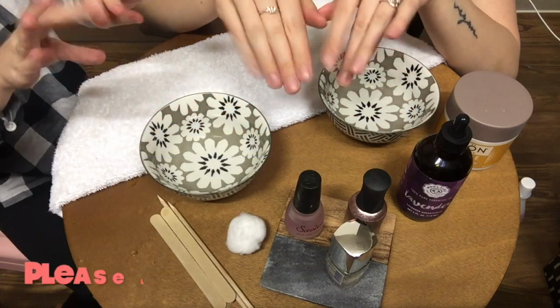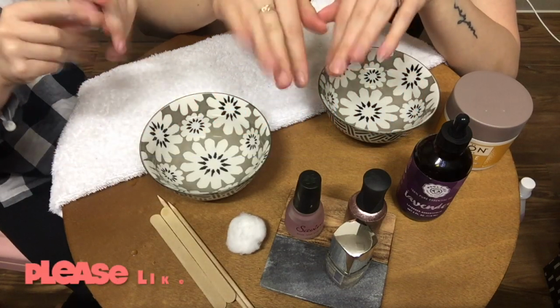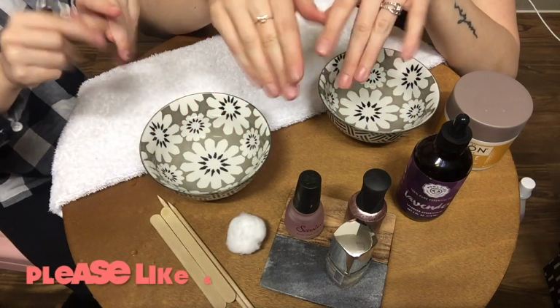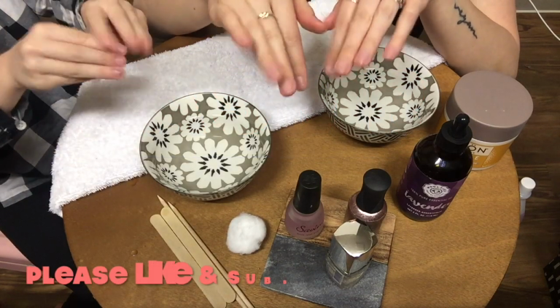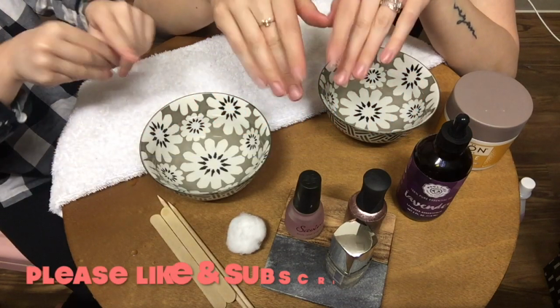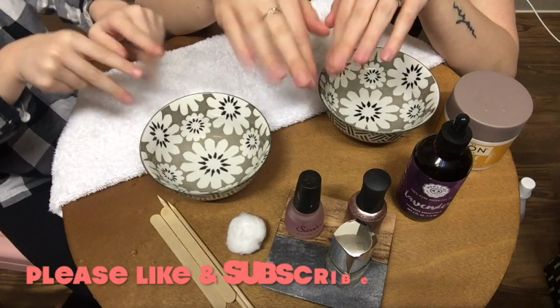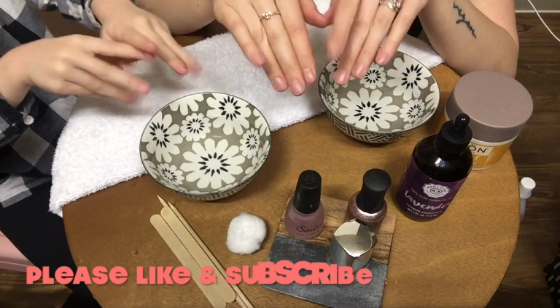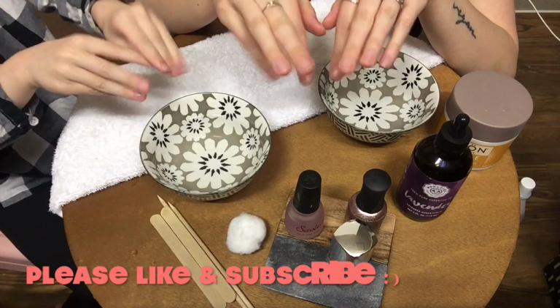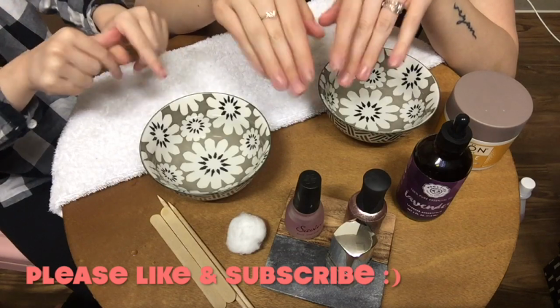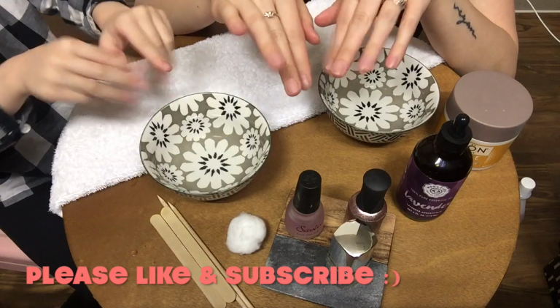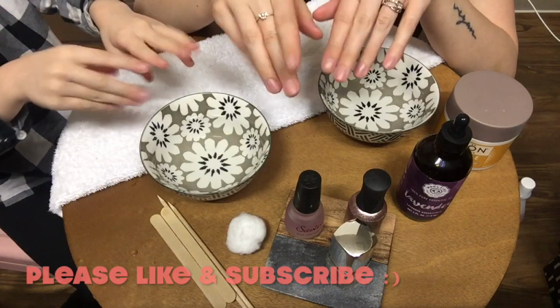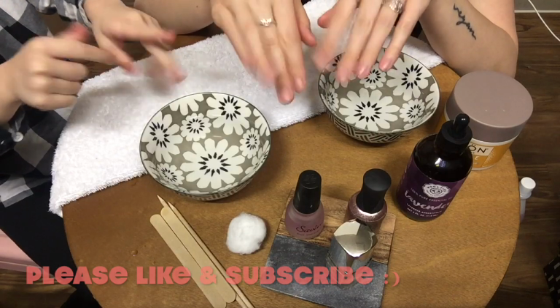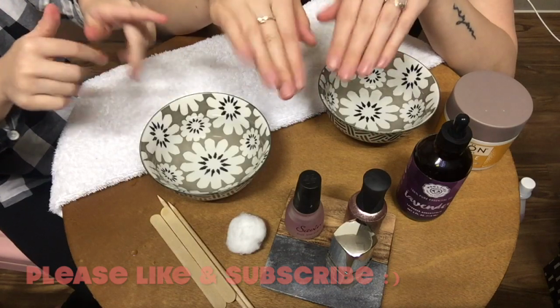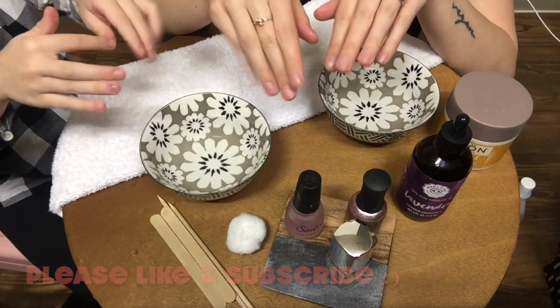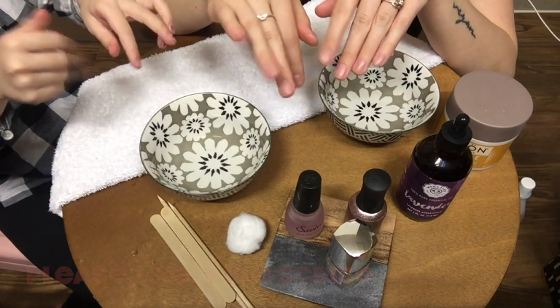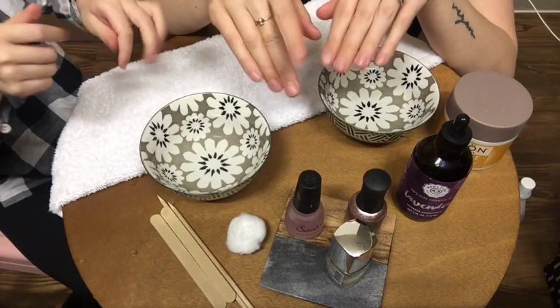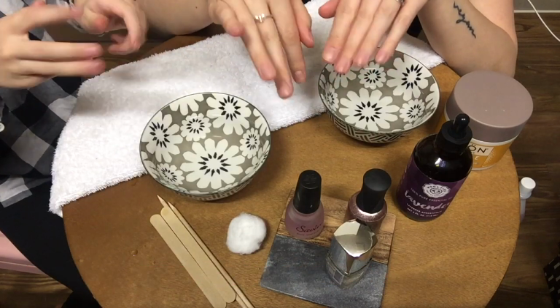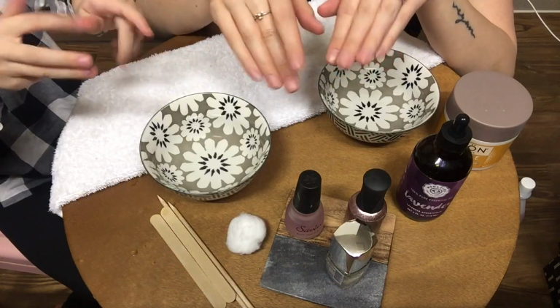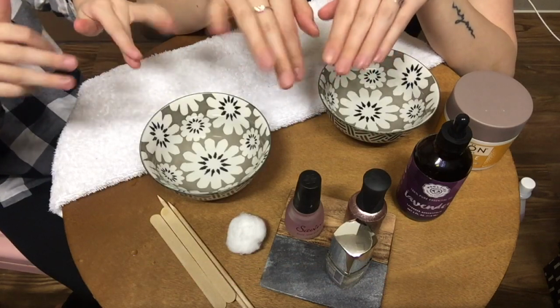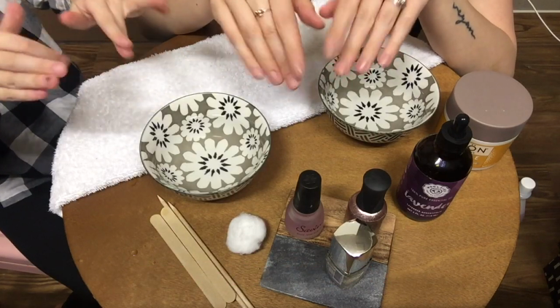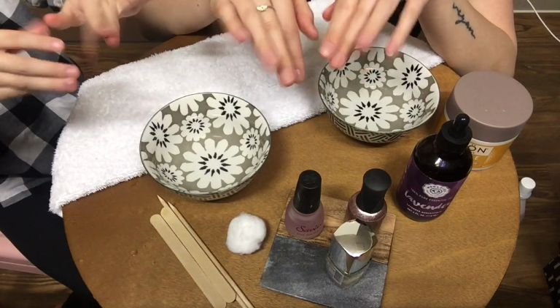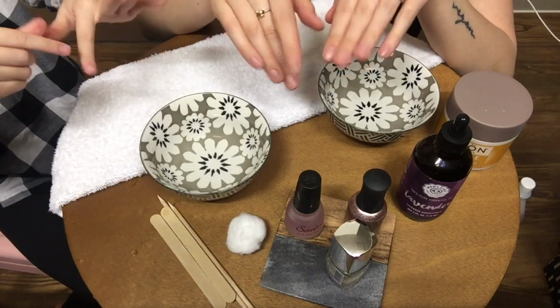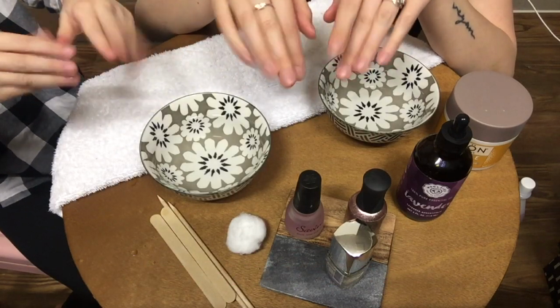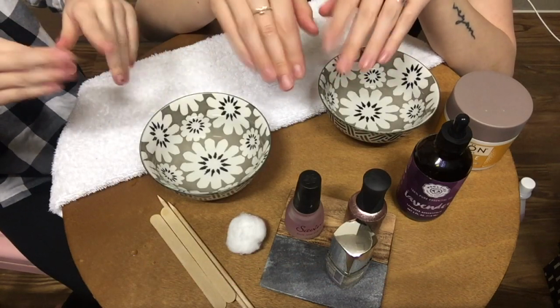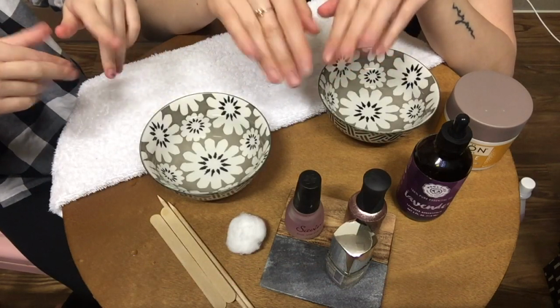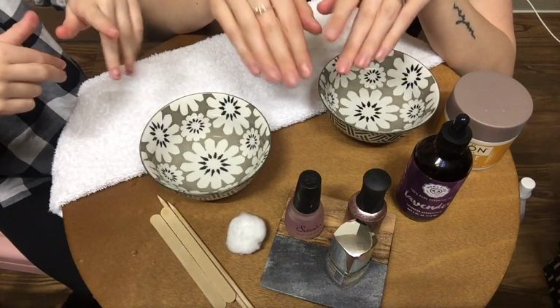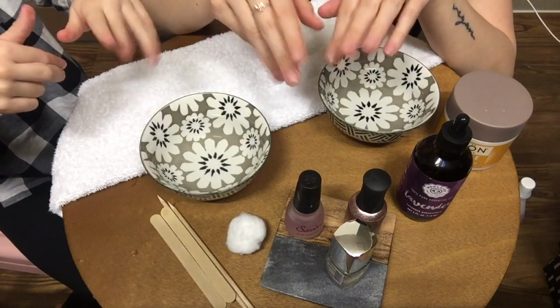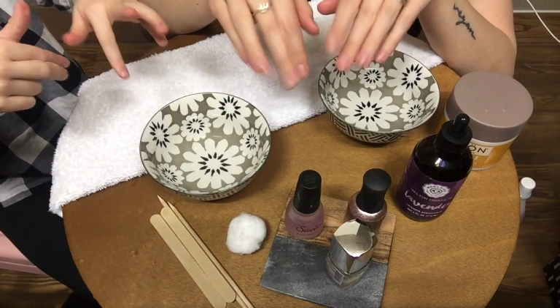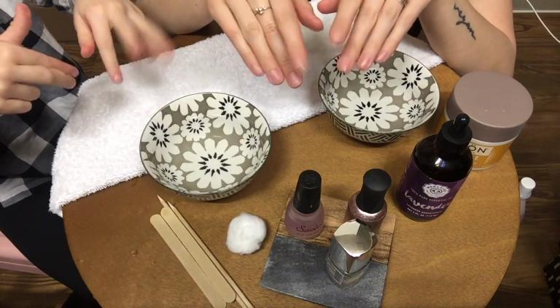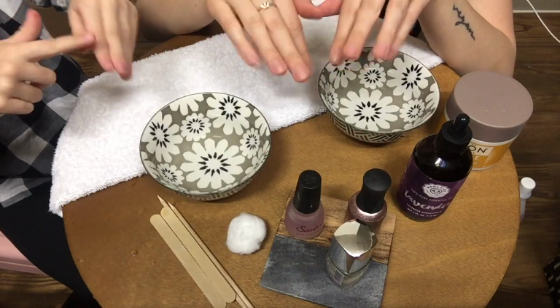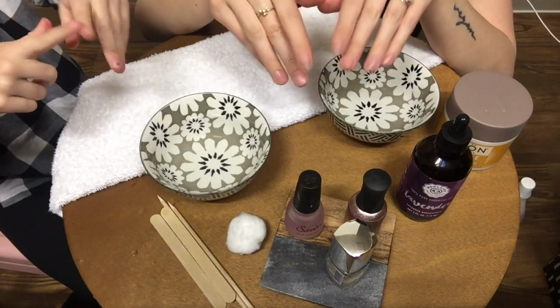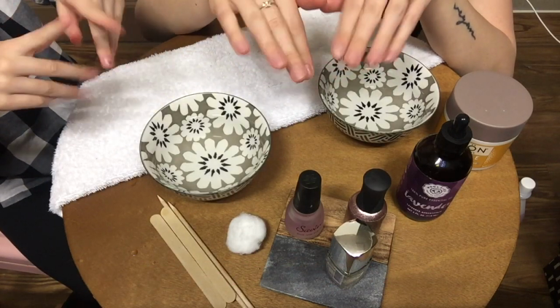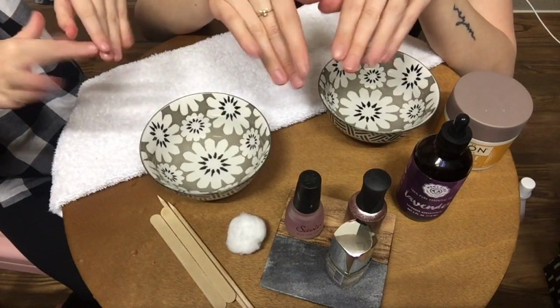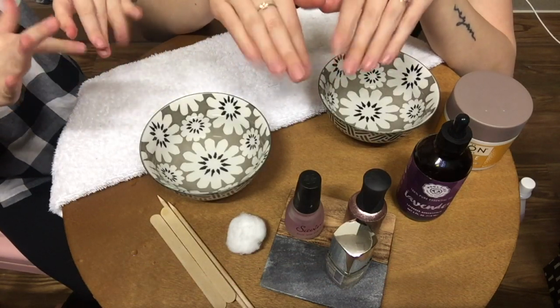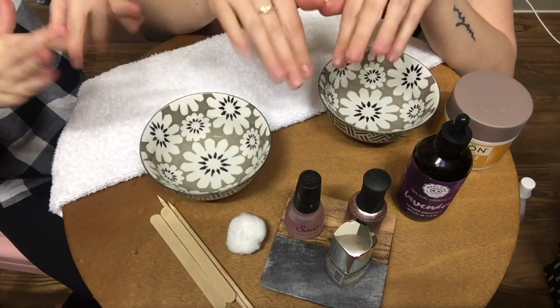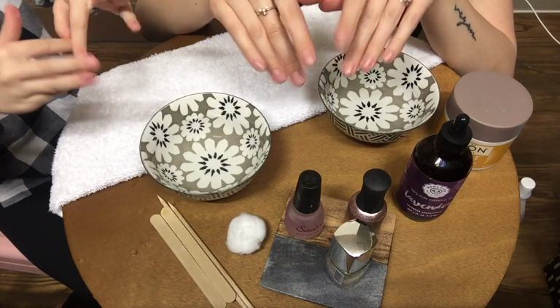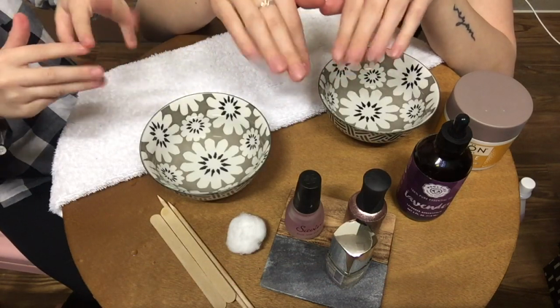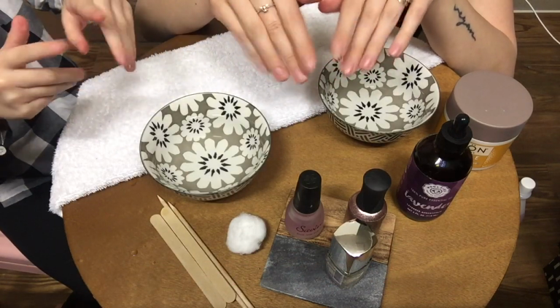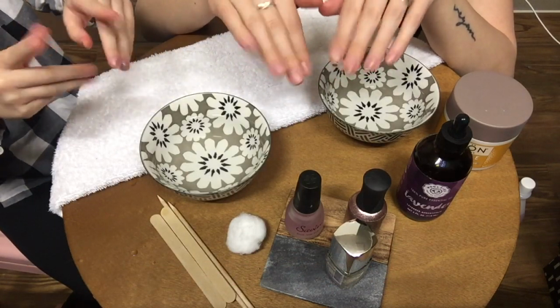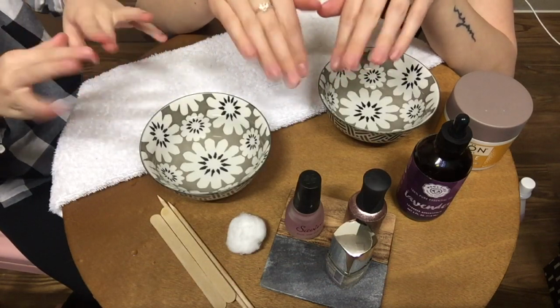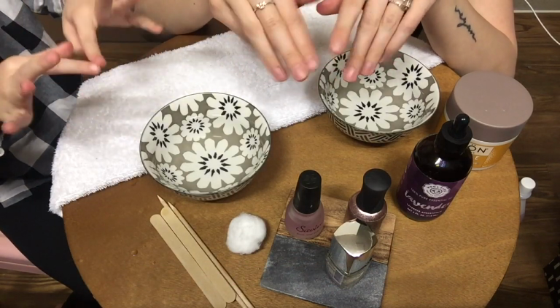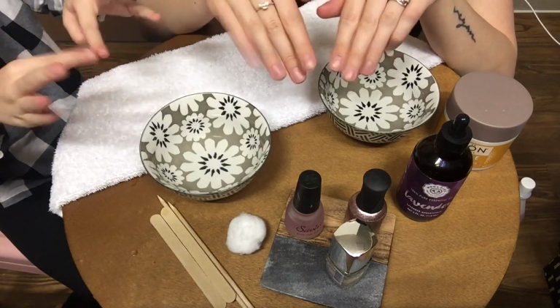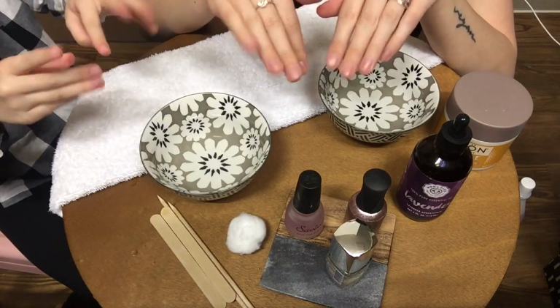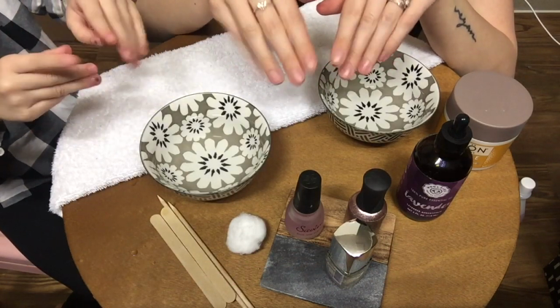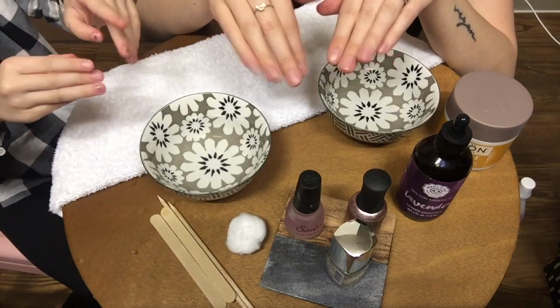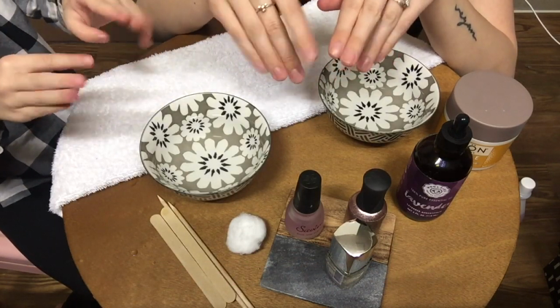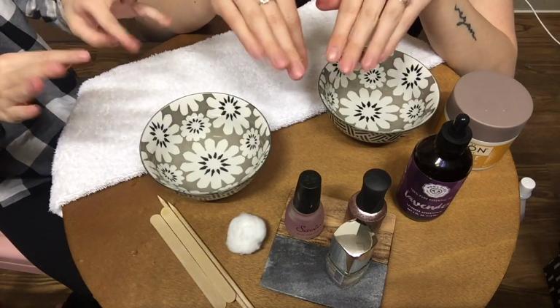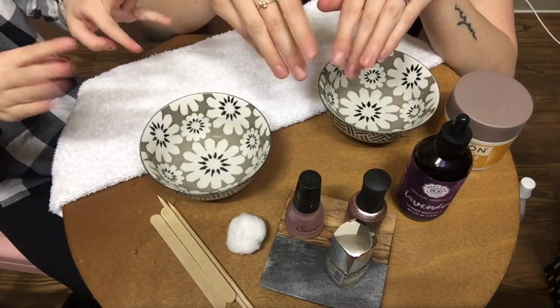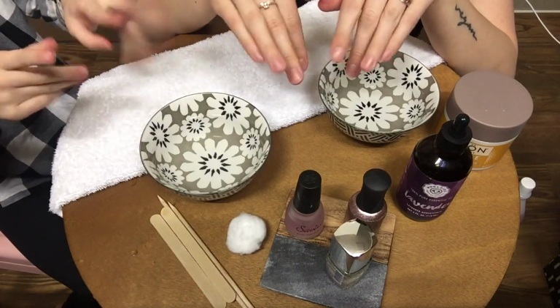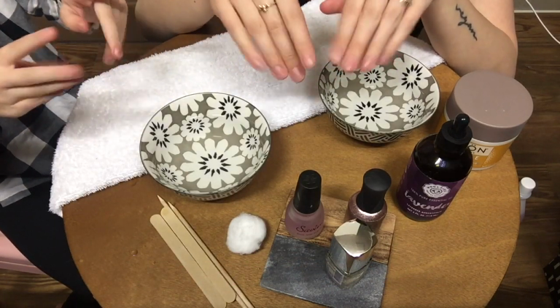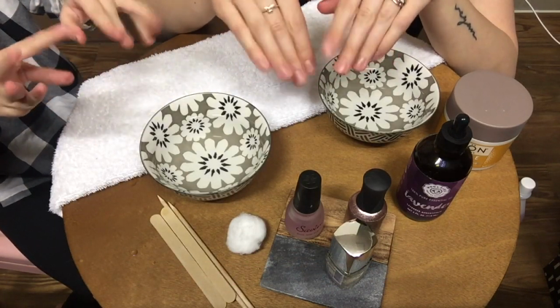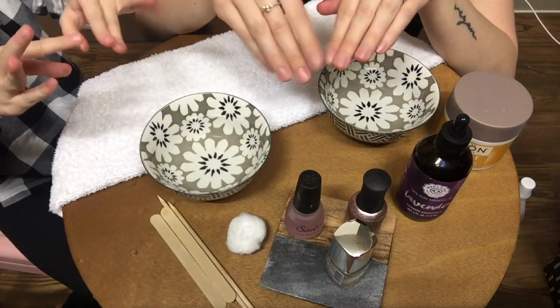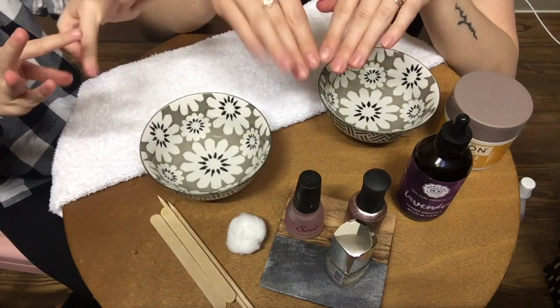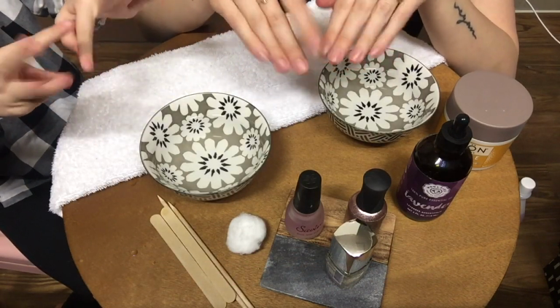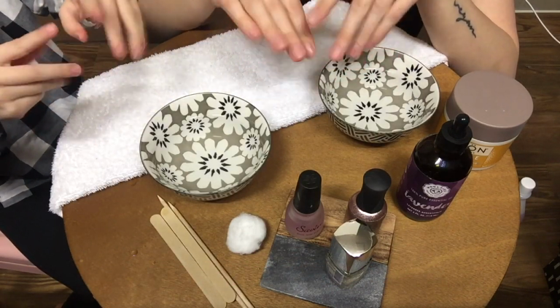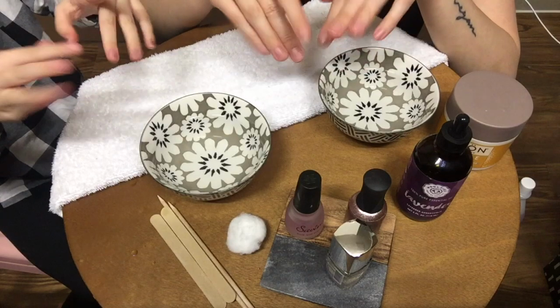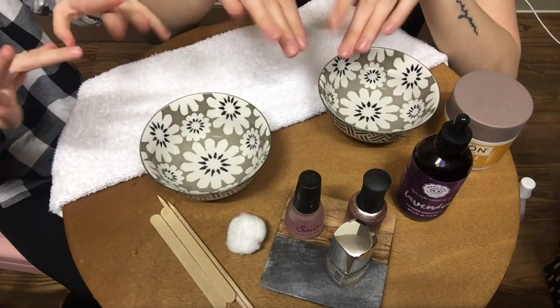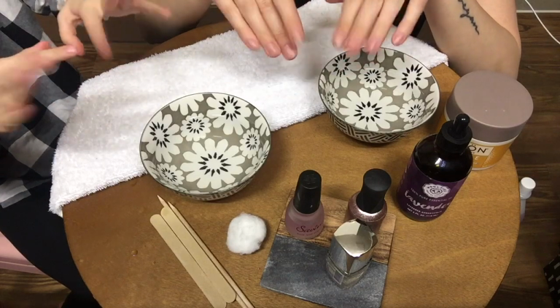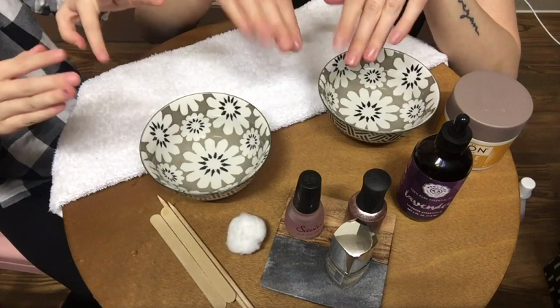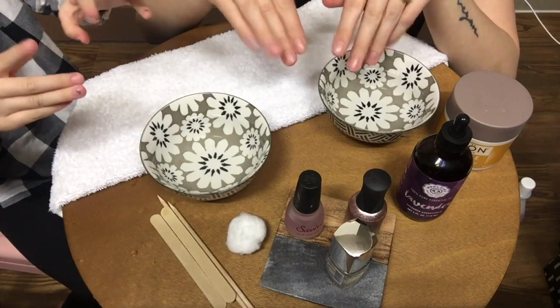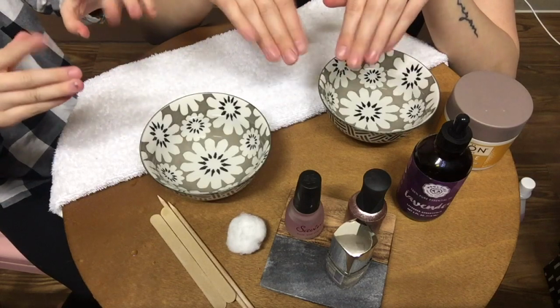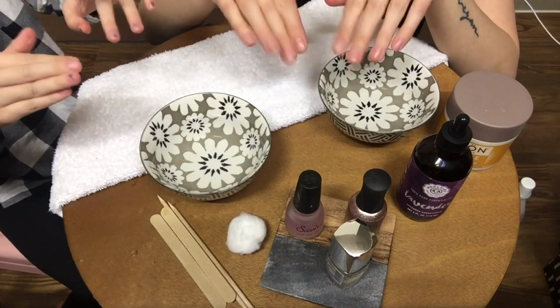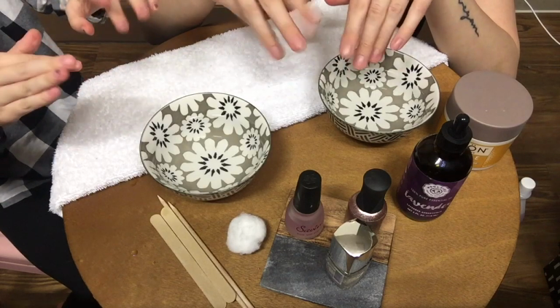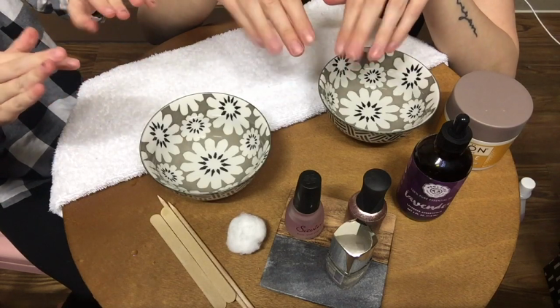Hey, it's Ray. Today we're going to be doing our nails.